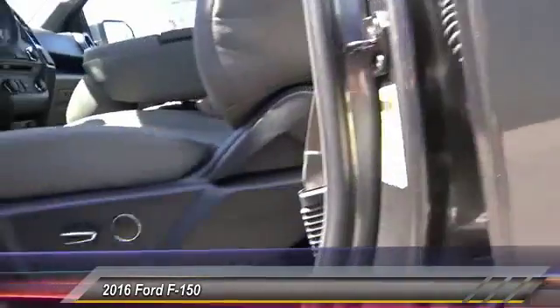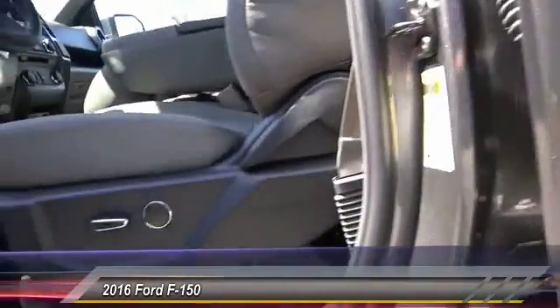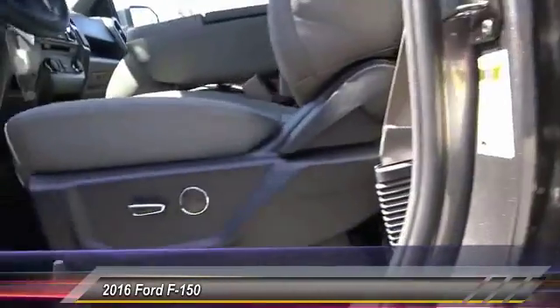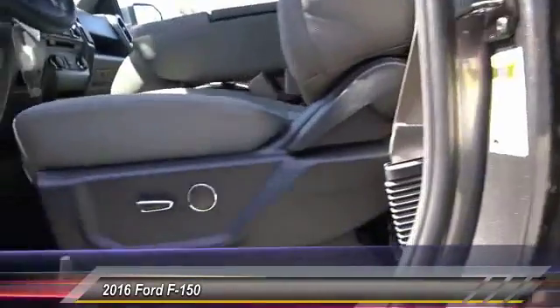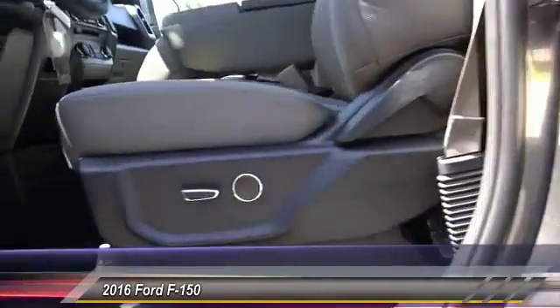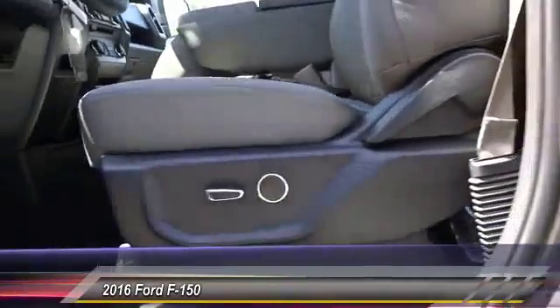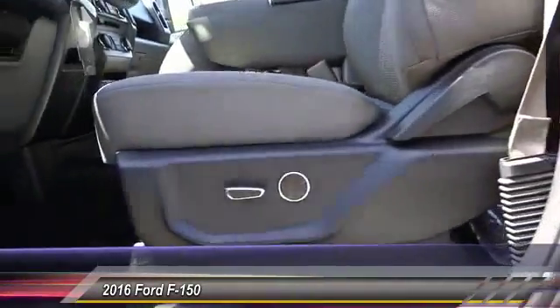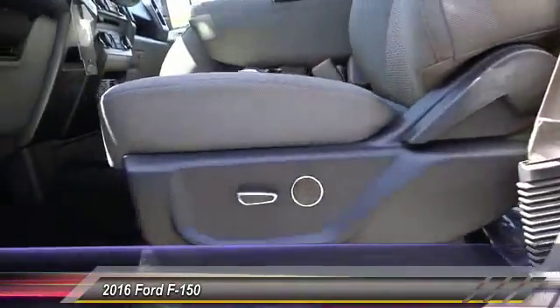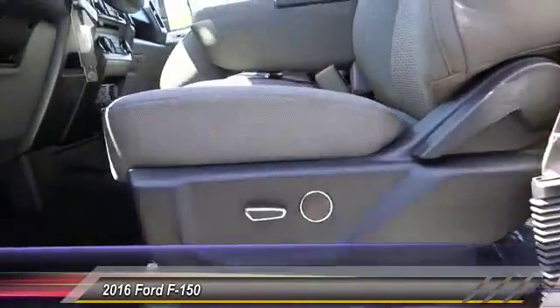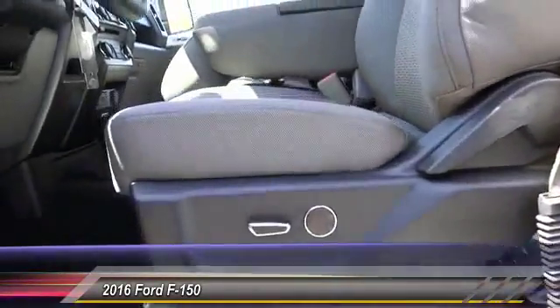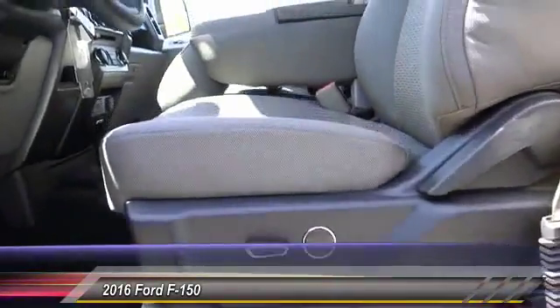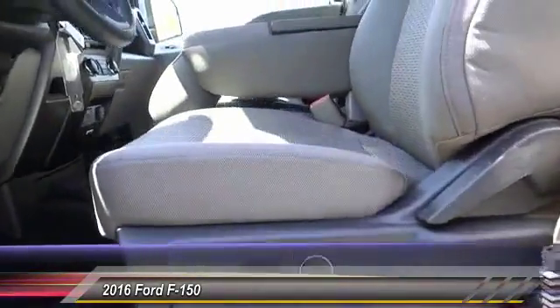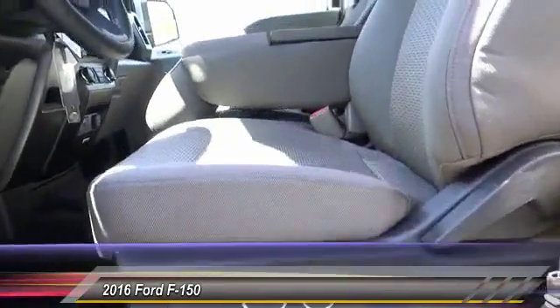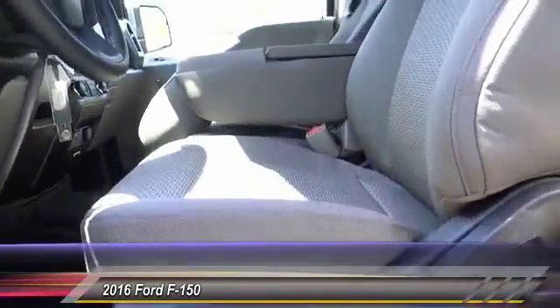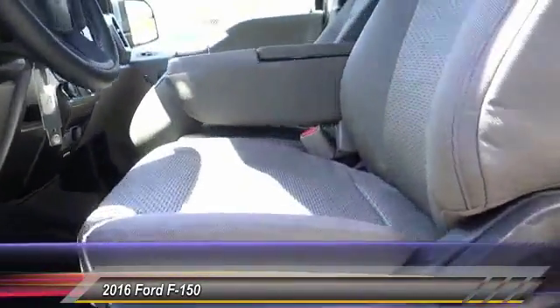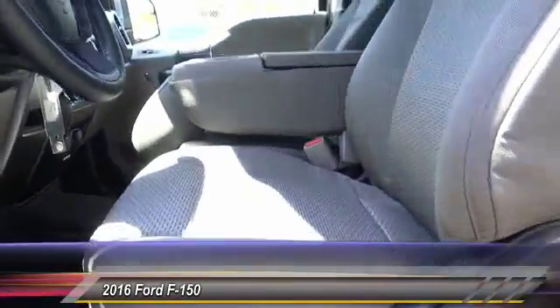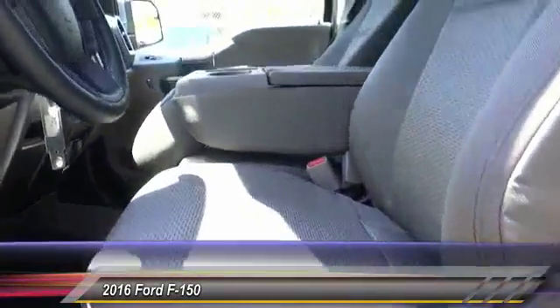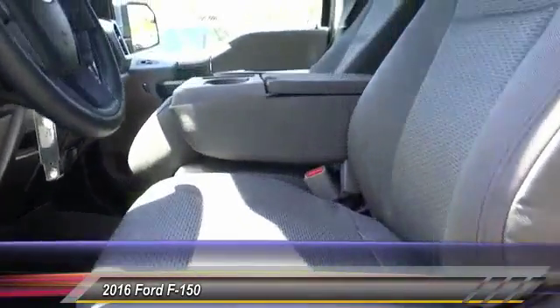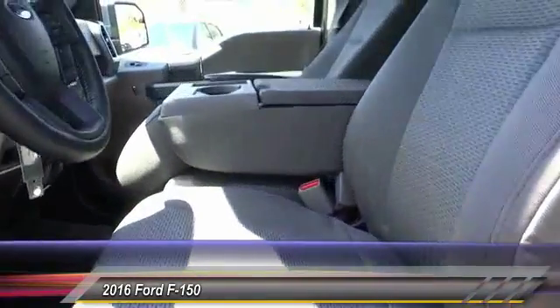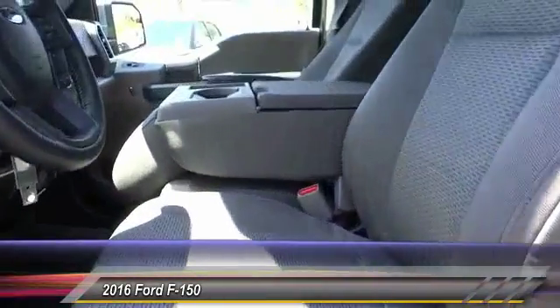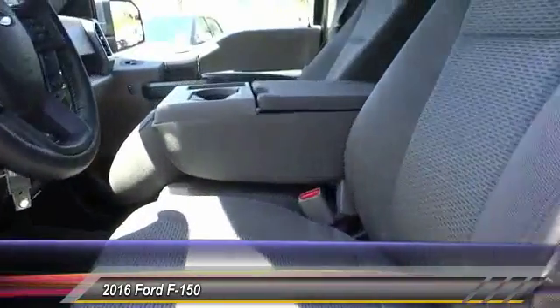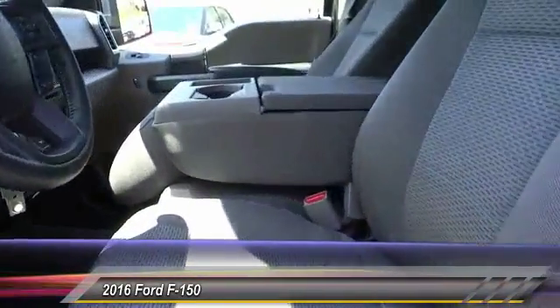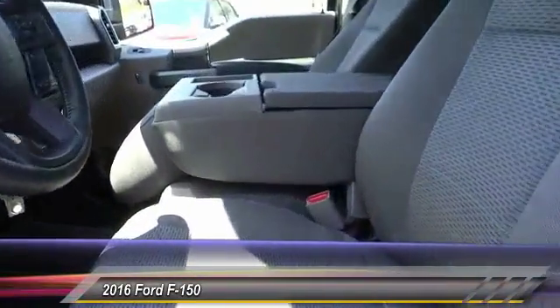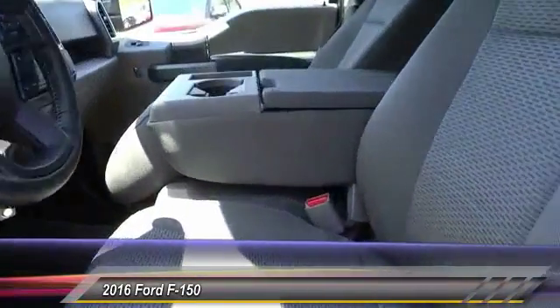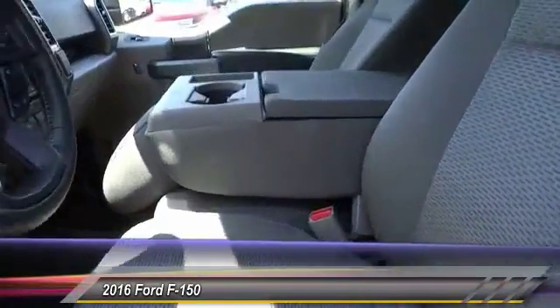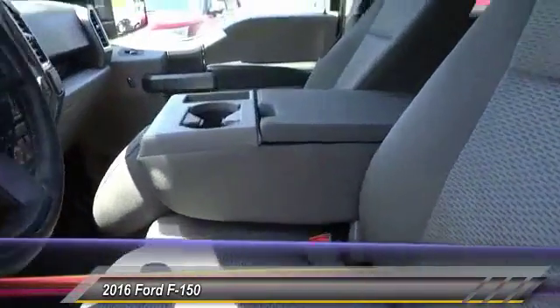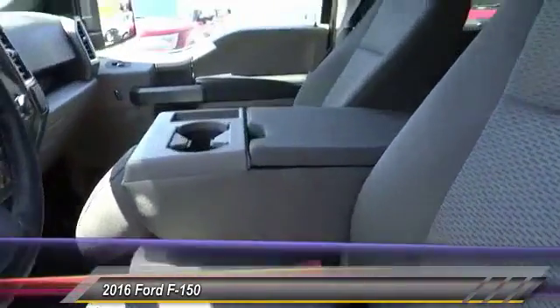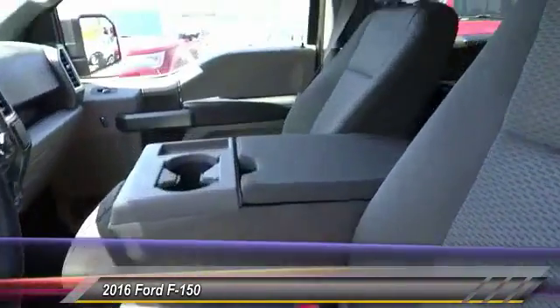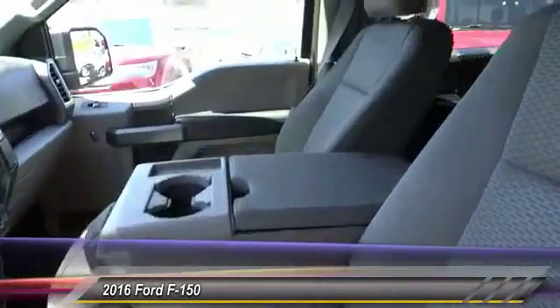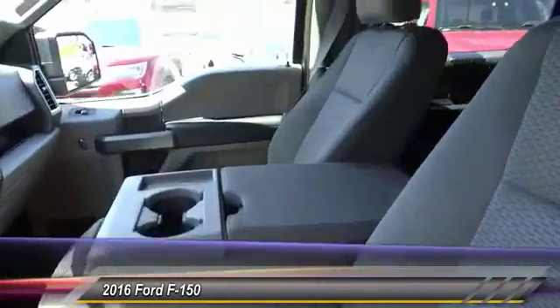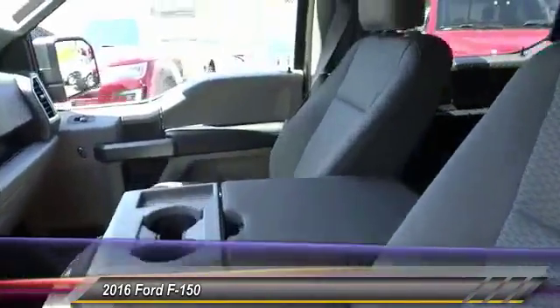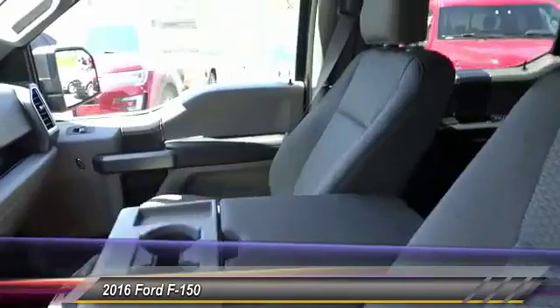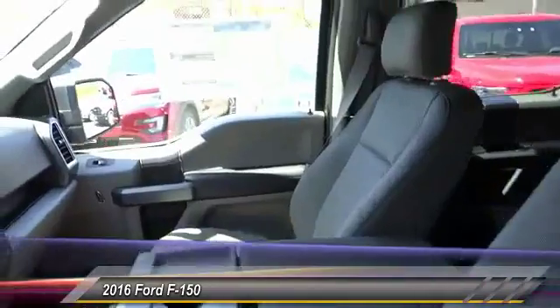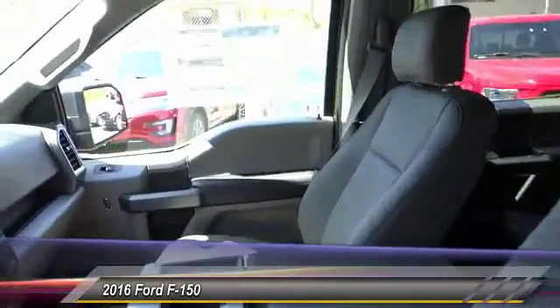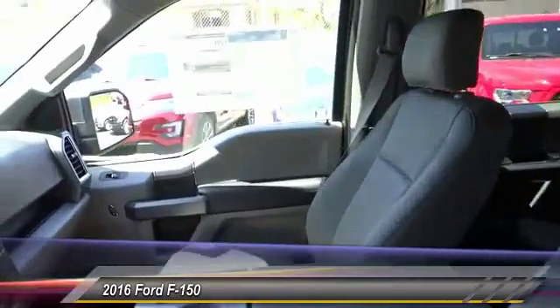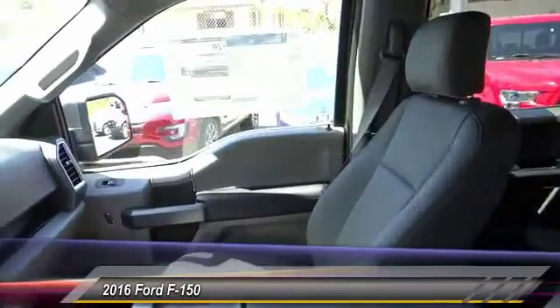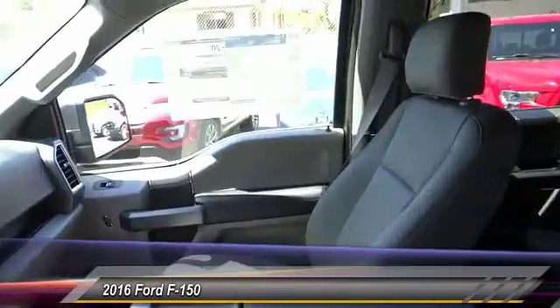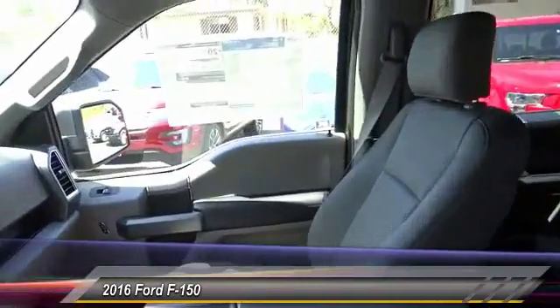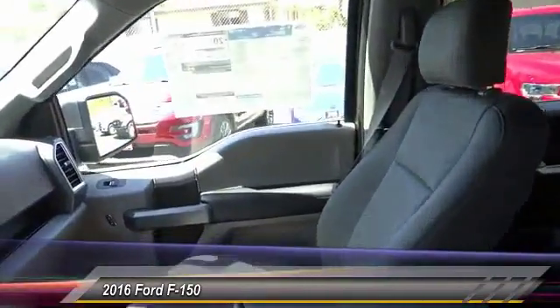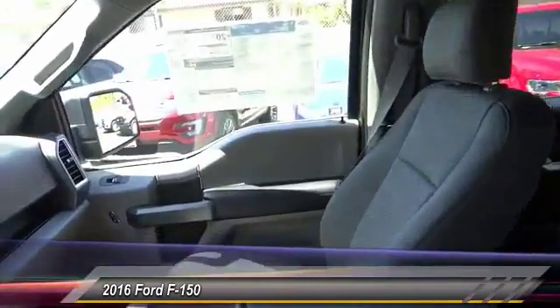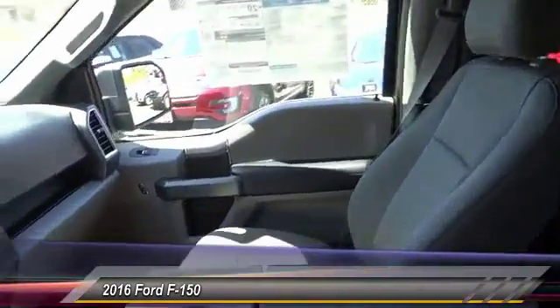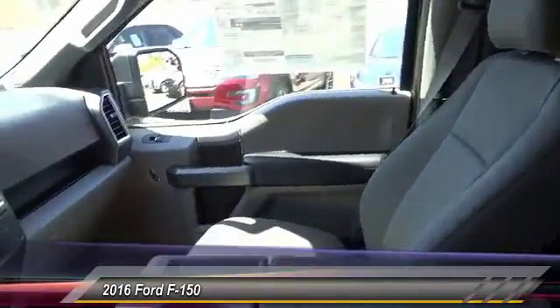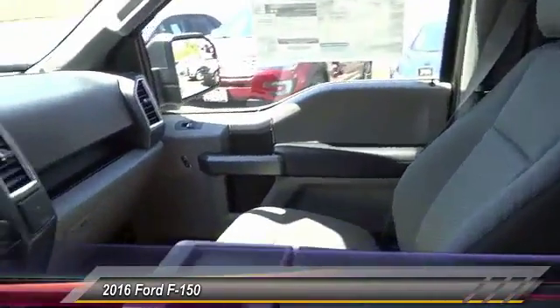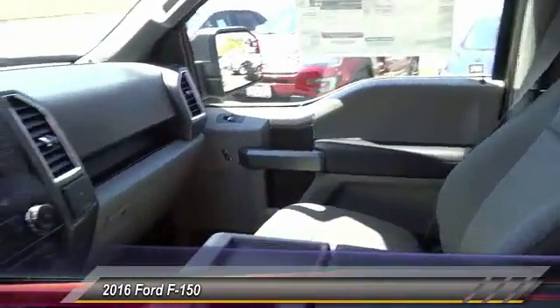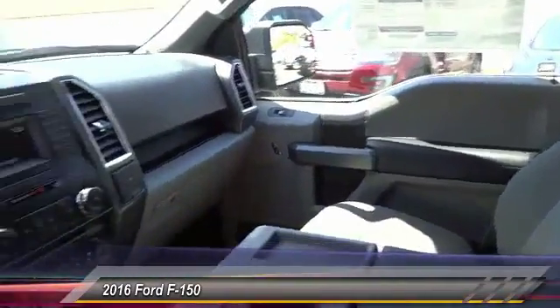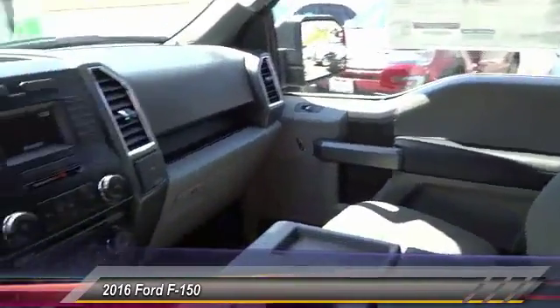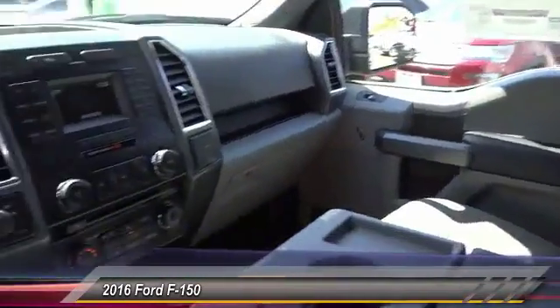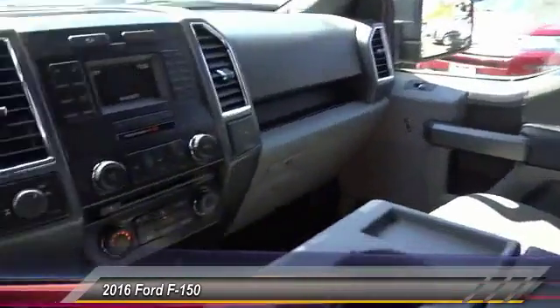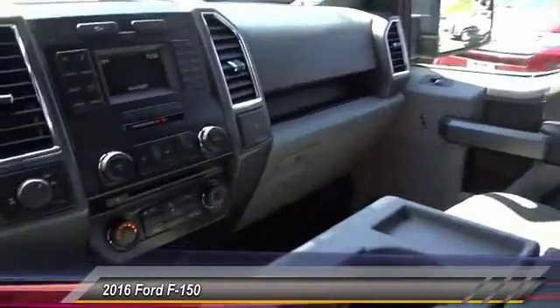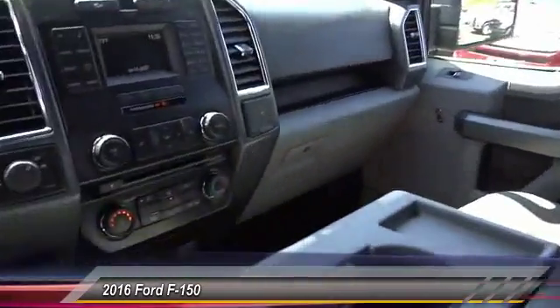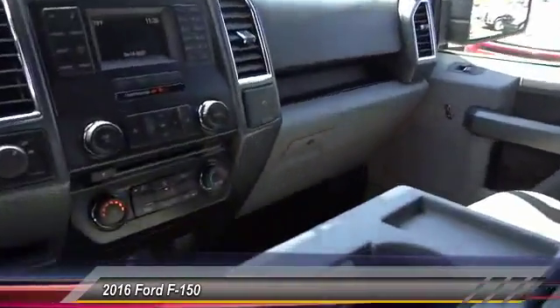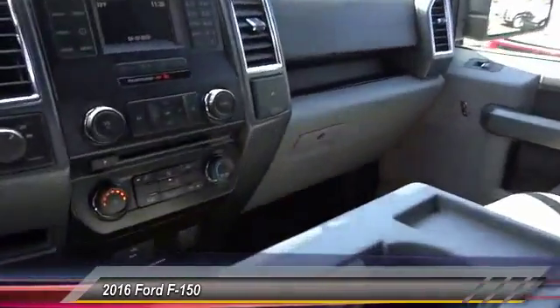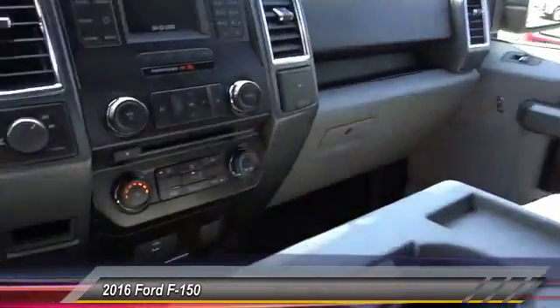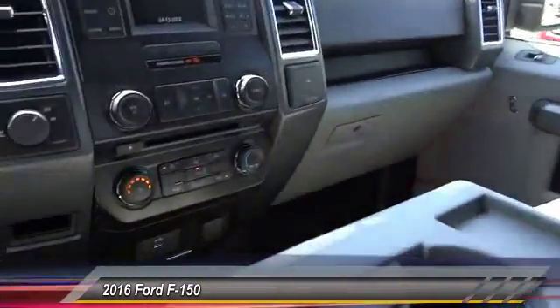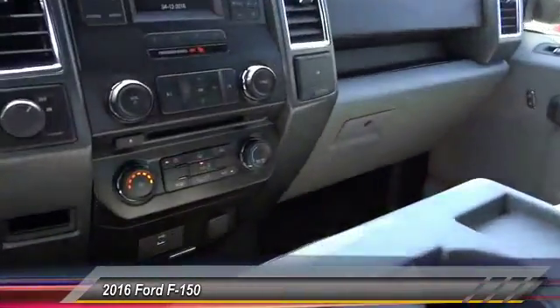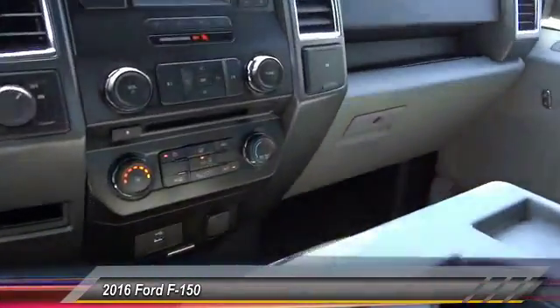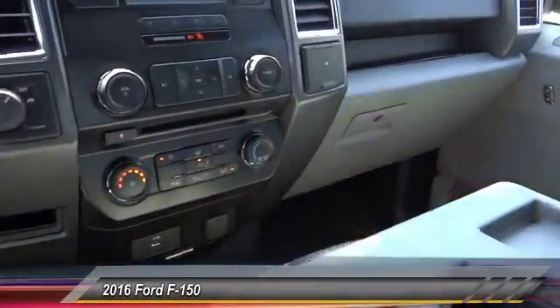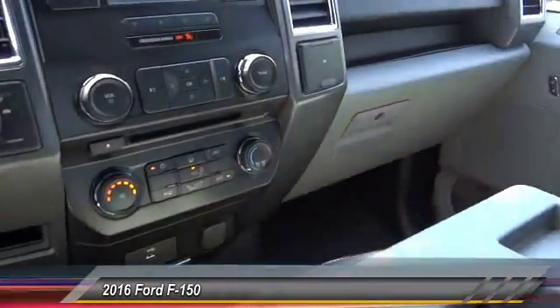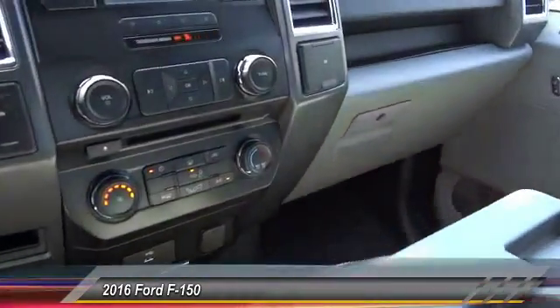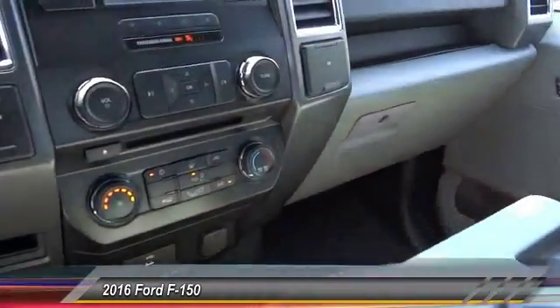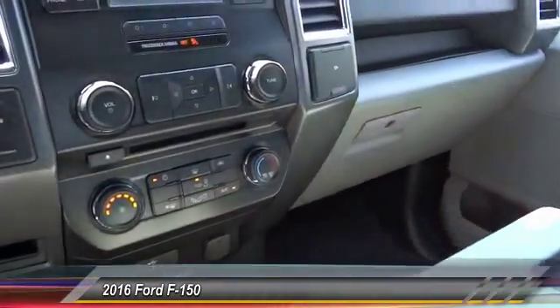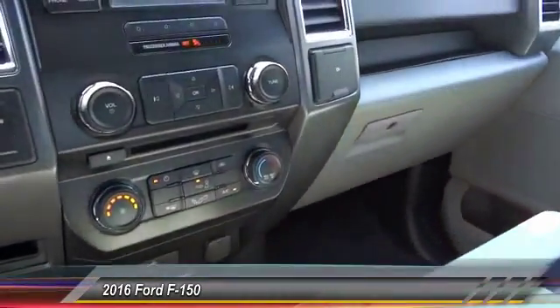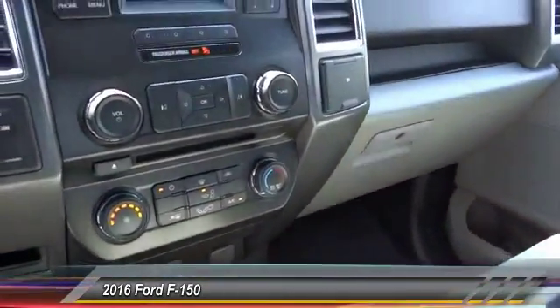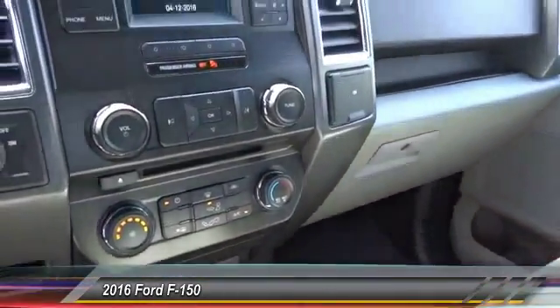Front automatic stability control, four-wheel ABS, AM FM stereo radio, child safety locks.